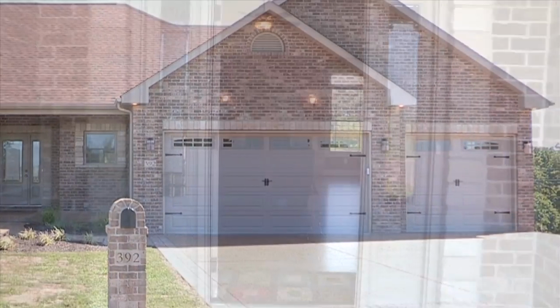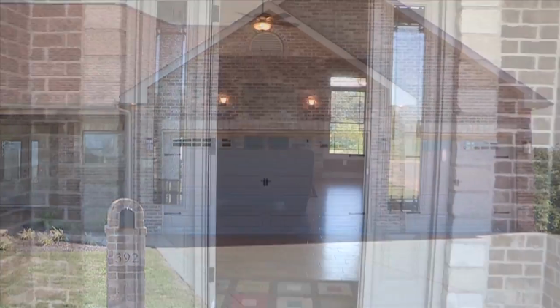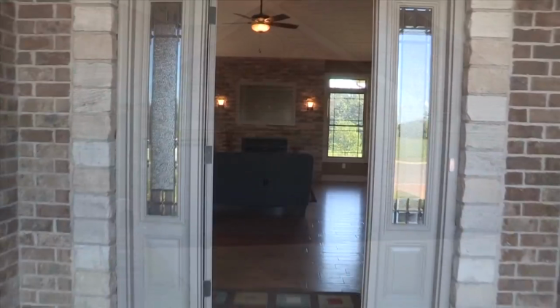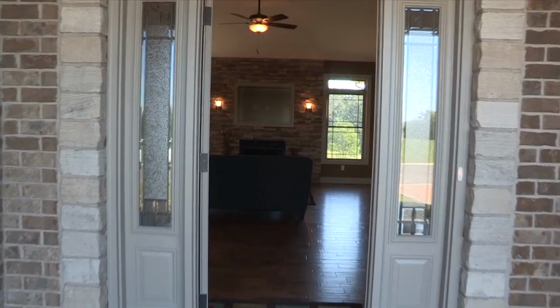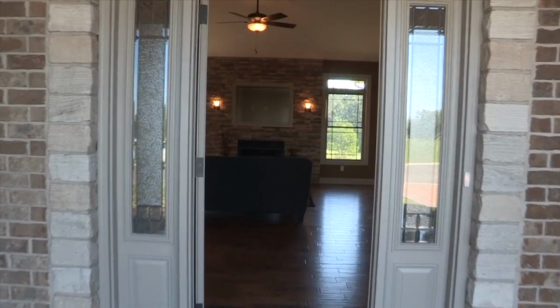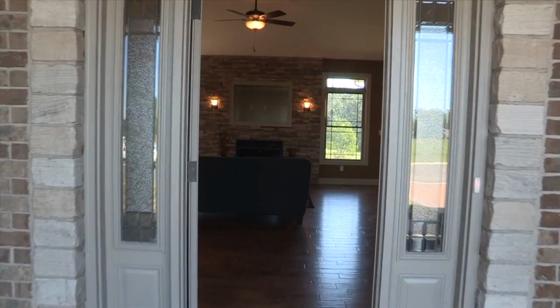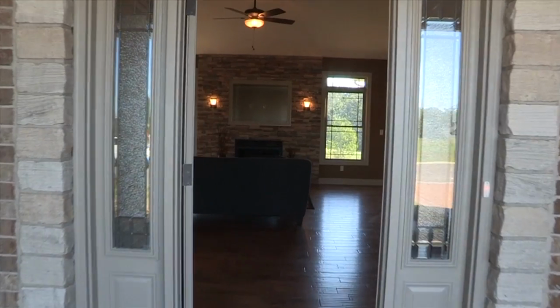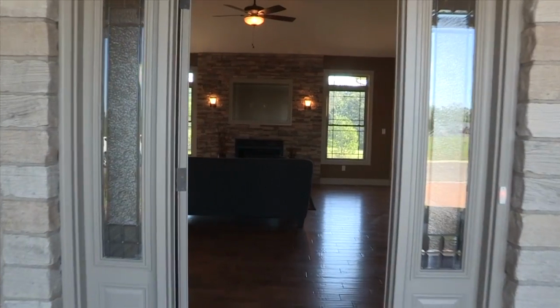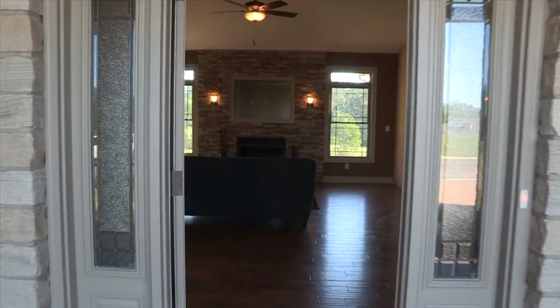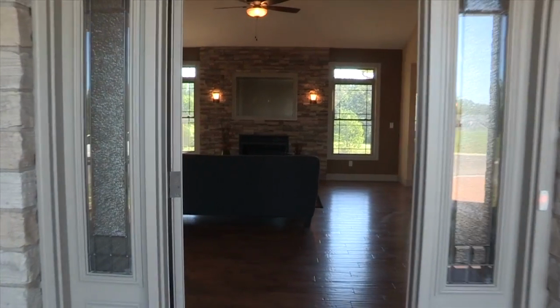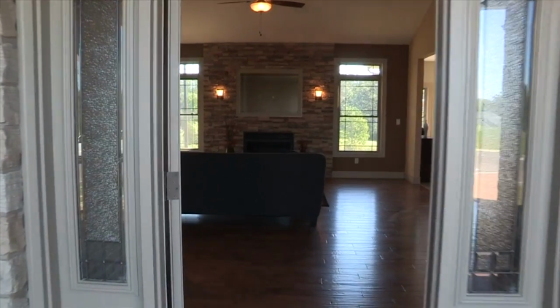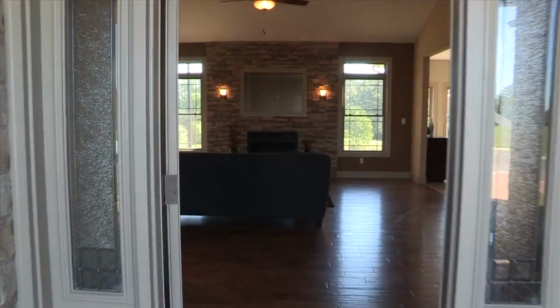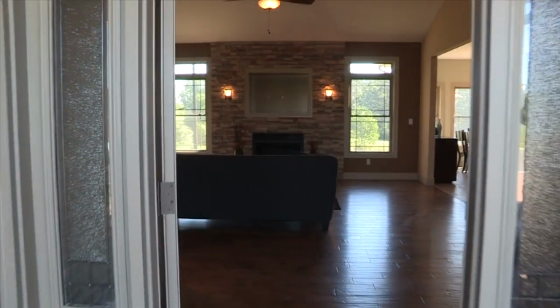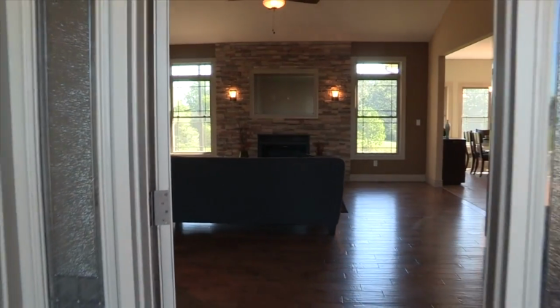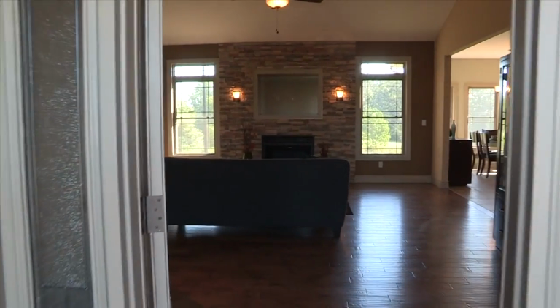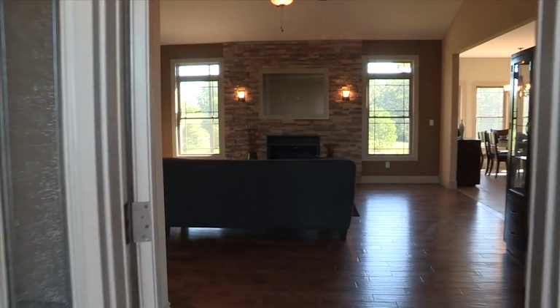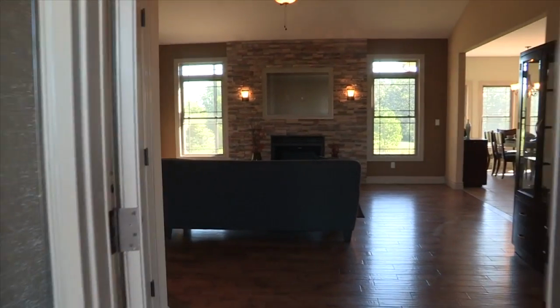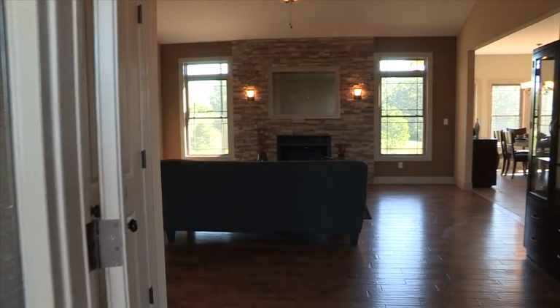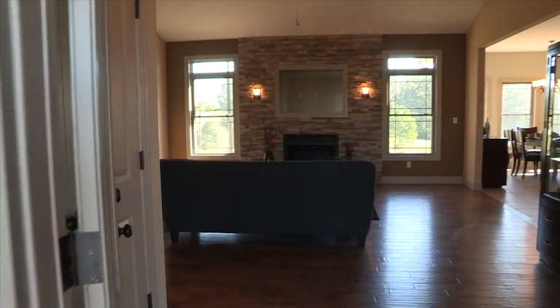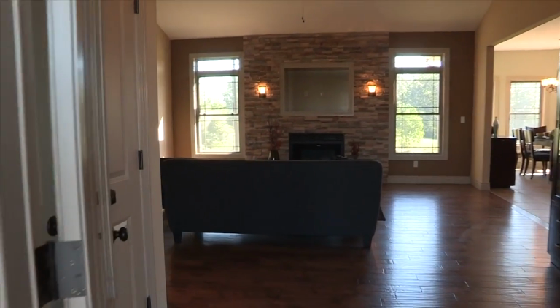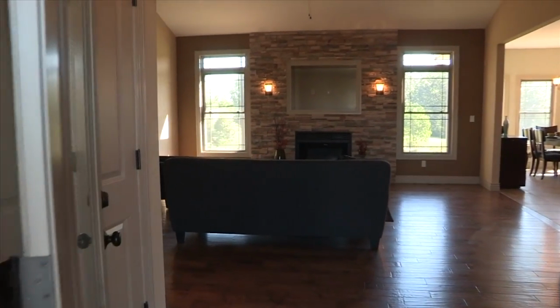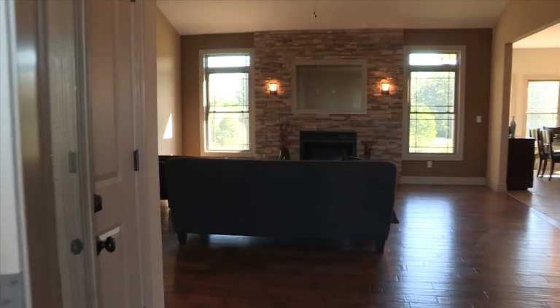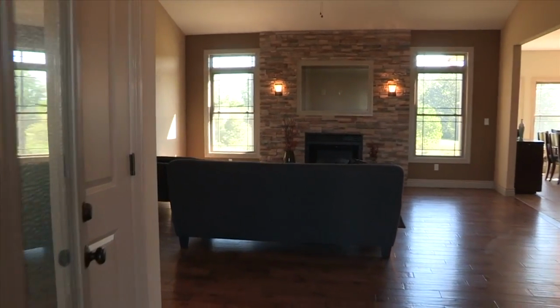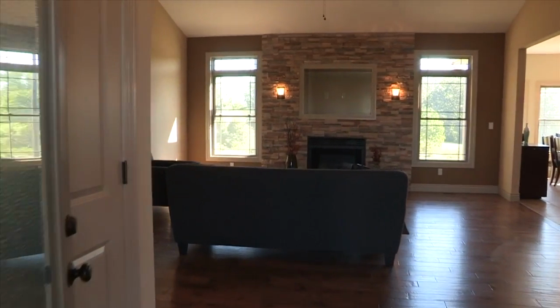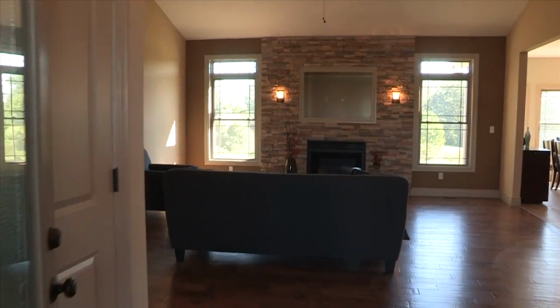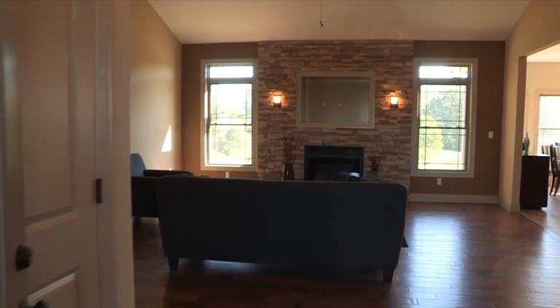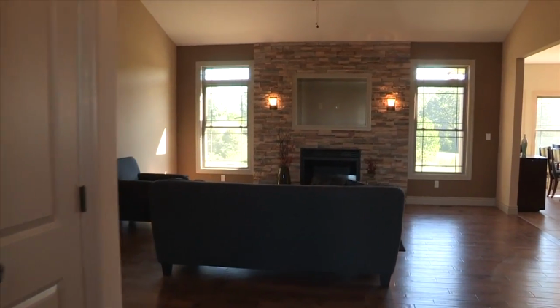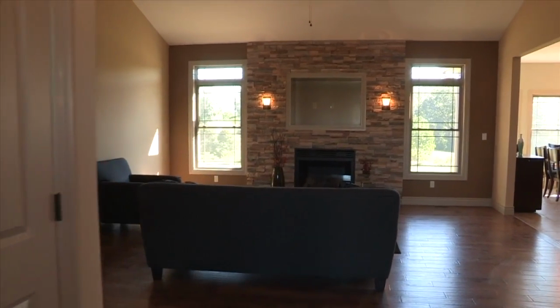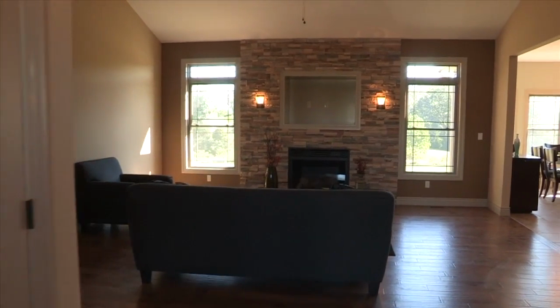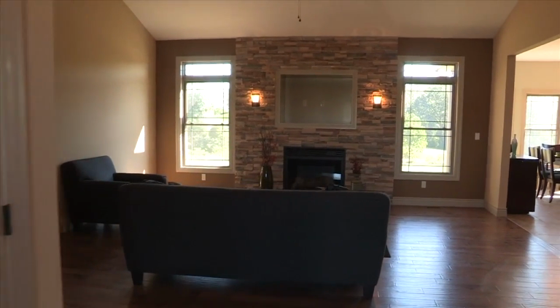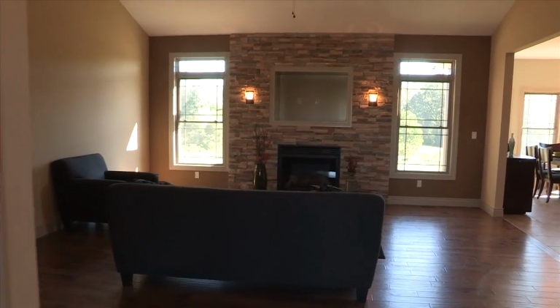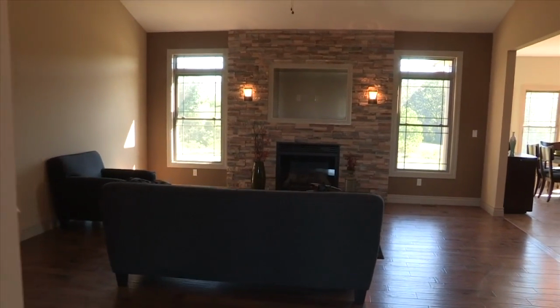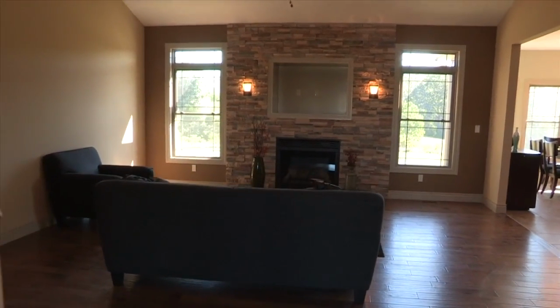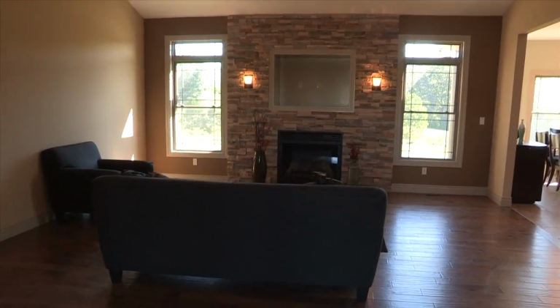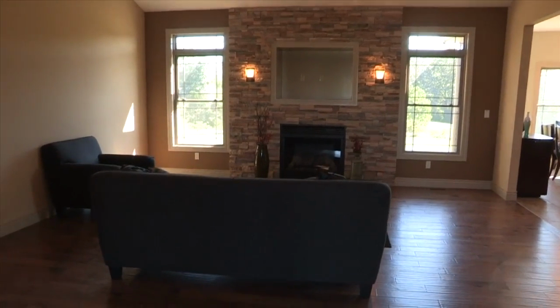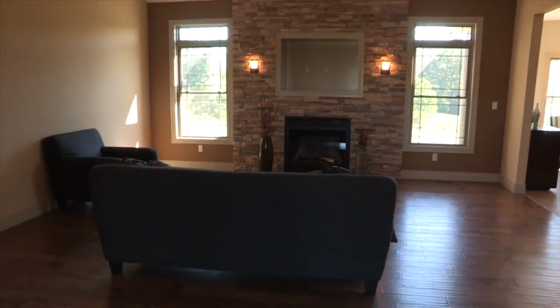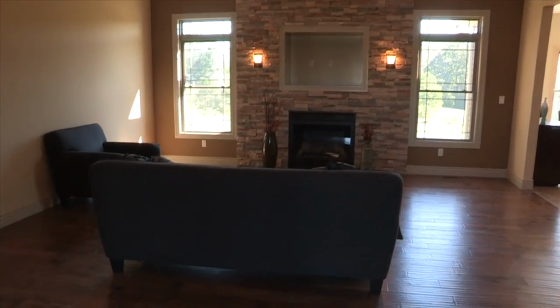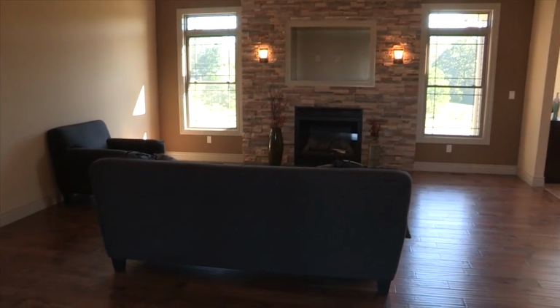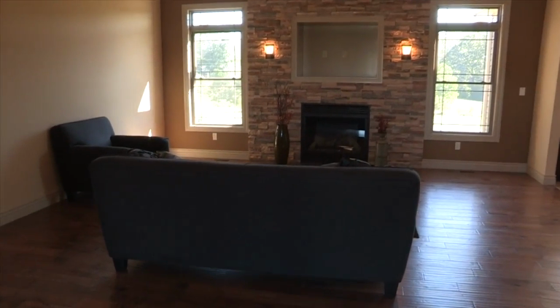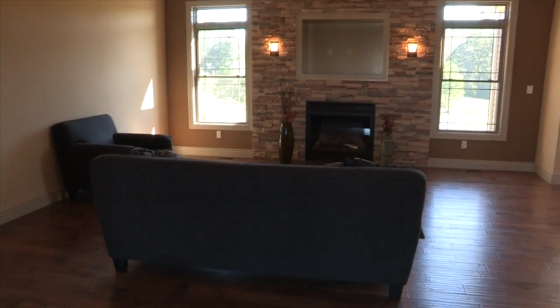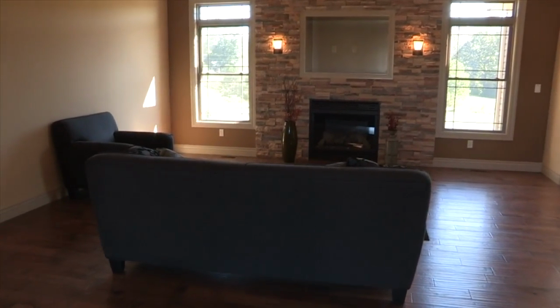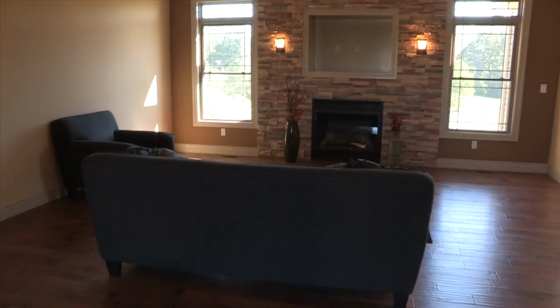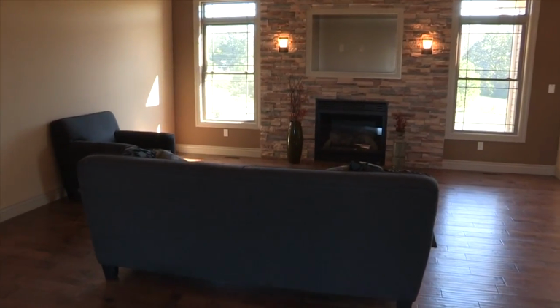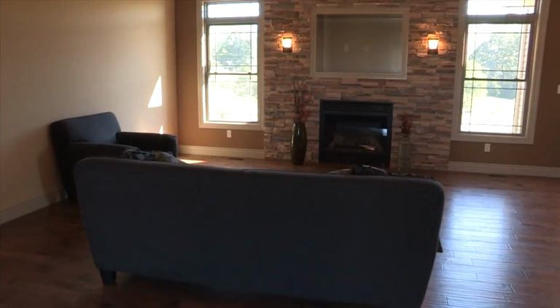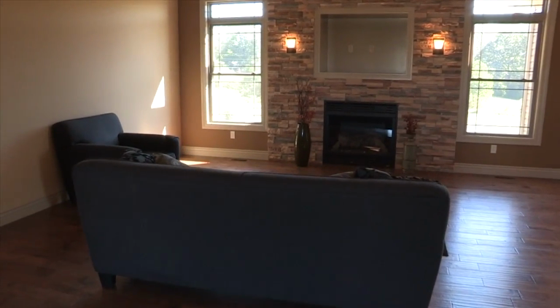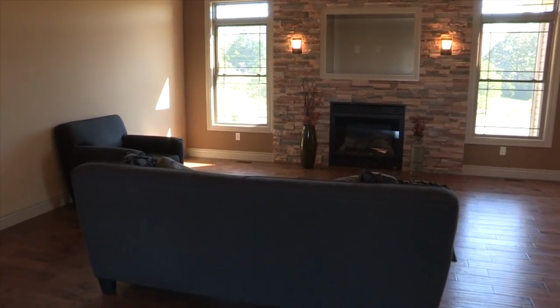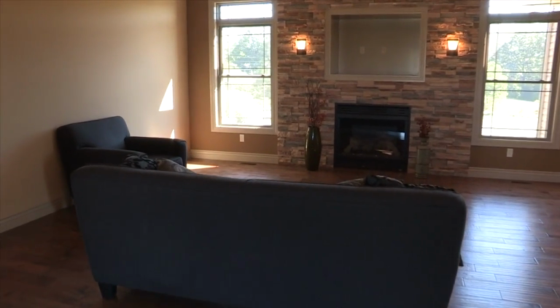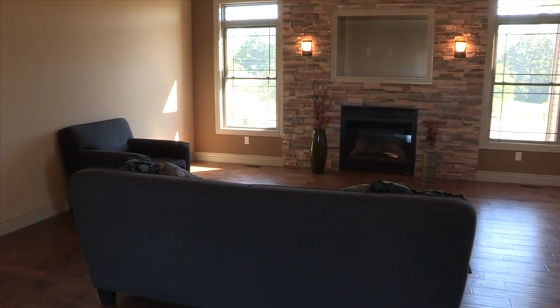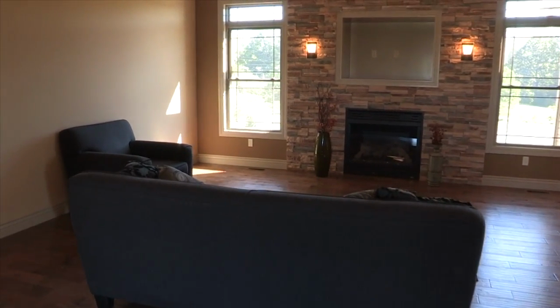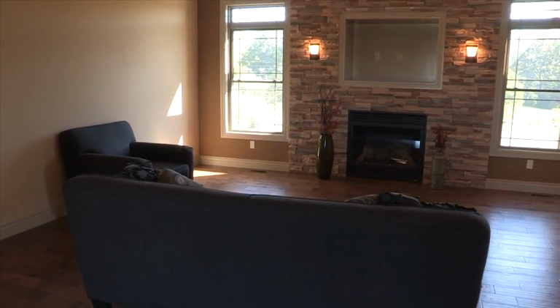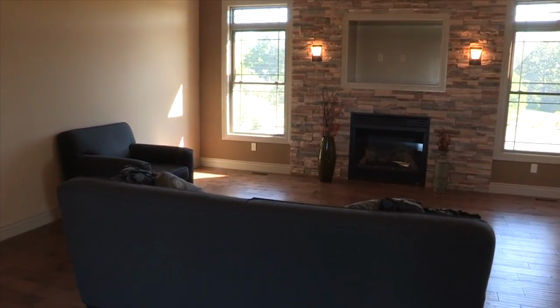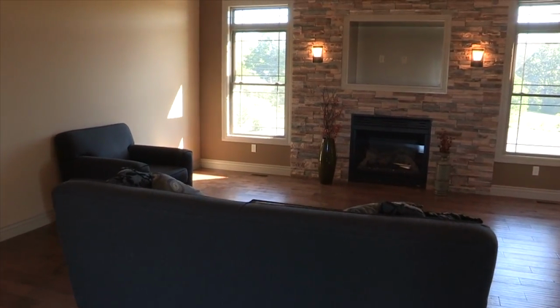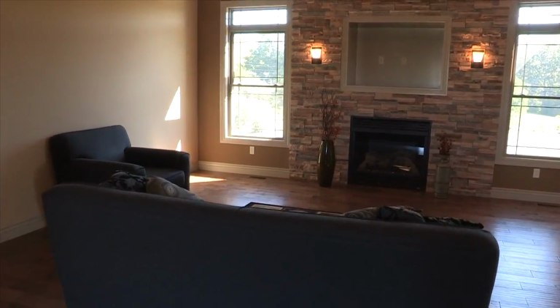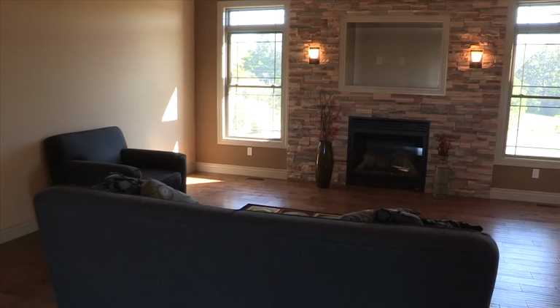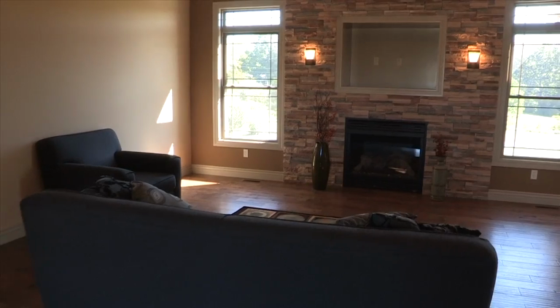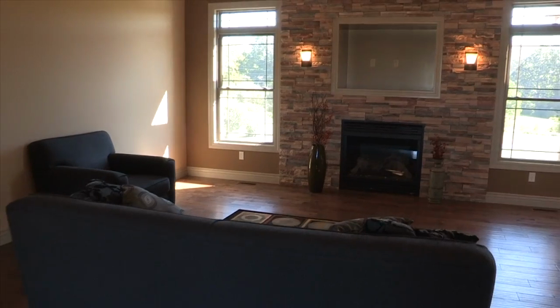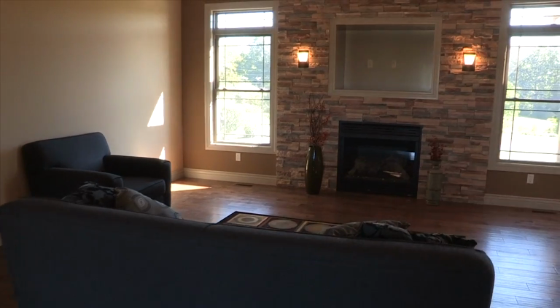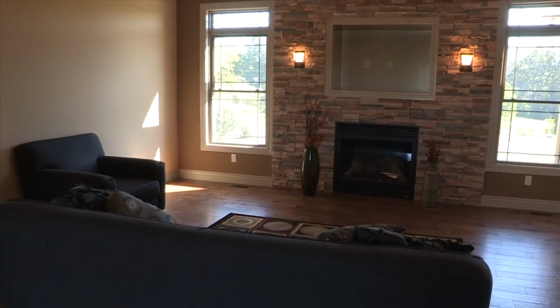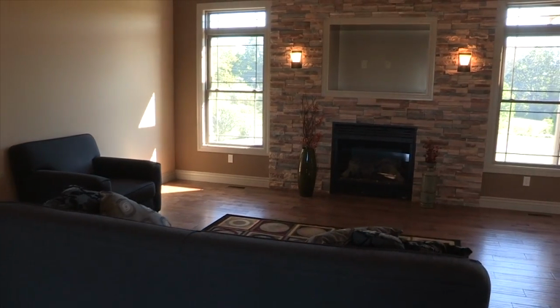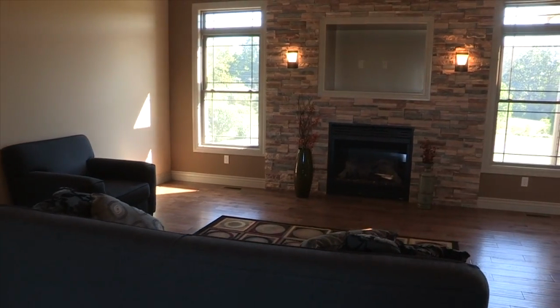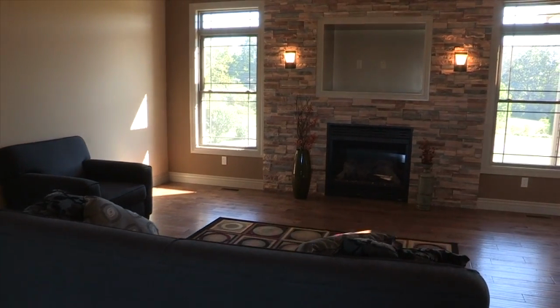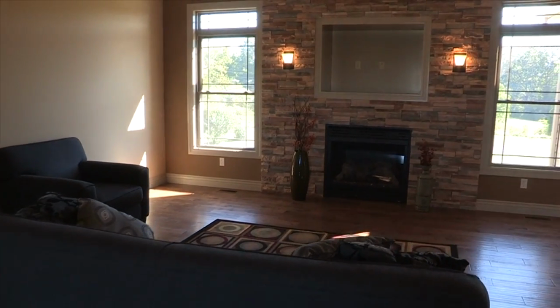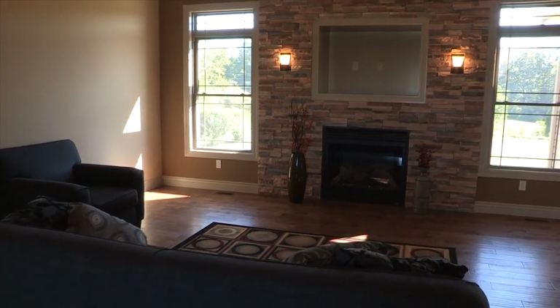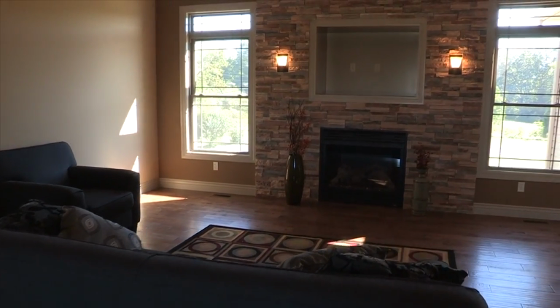When you walk inside this beautiful home, you will be blown away by the soaring vaulted ceiling in the great room and the gas fireplace with dry stacked stone.